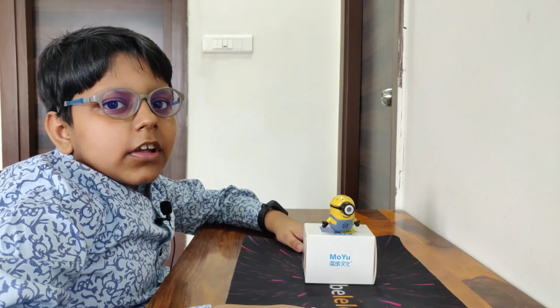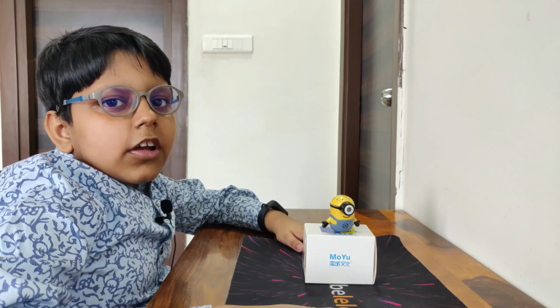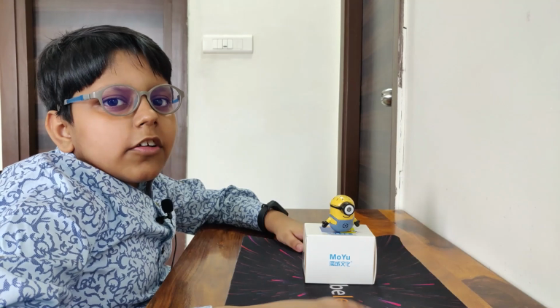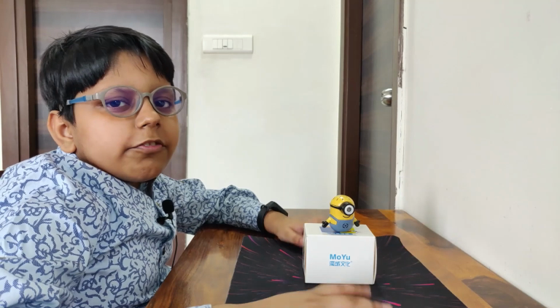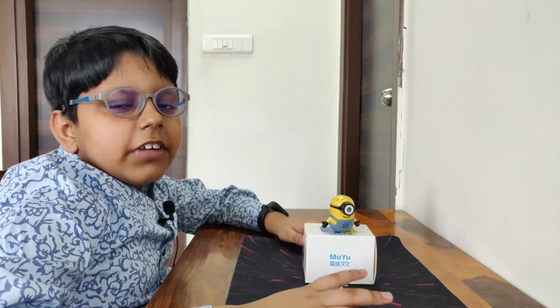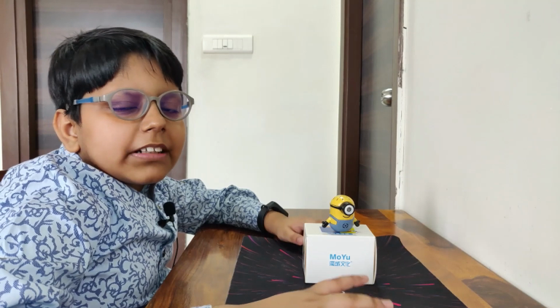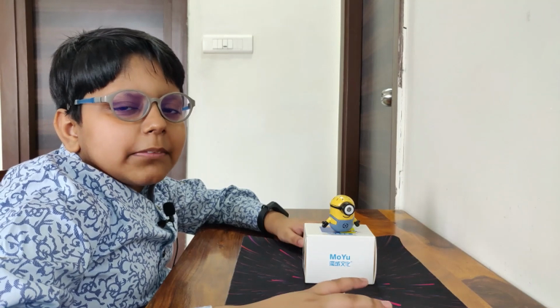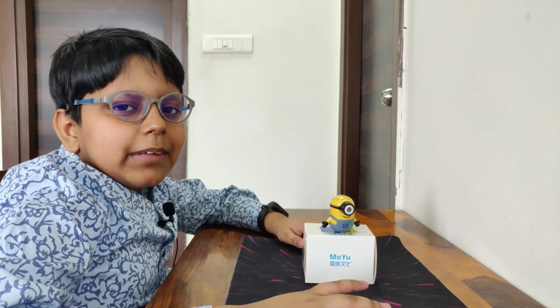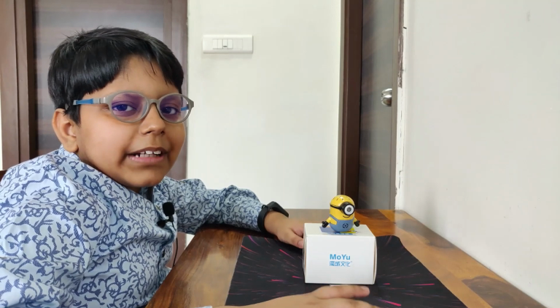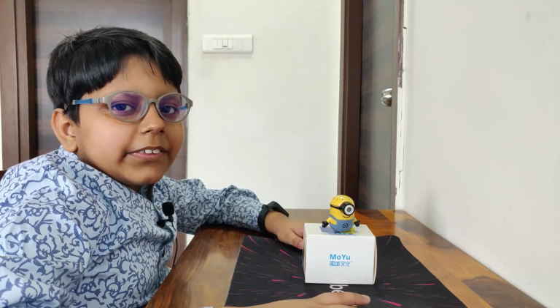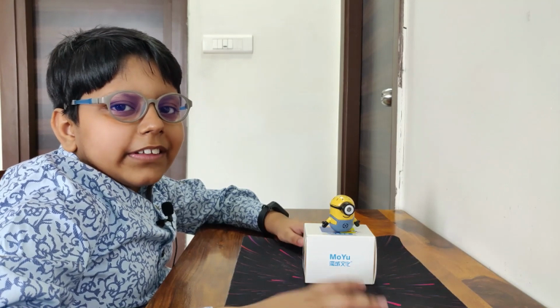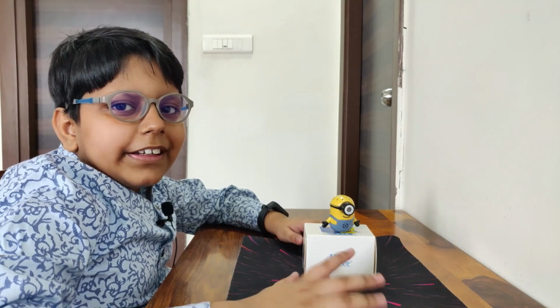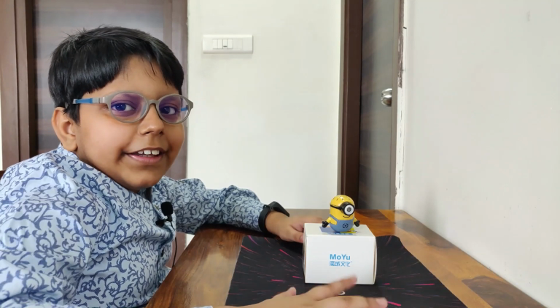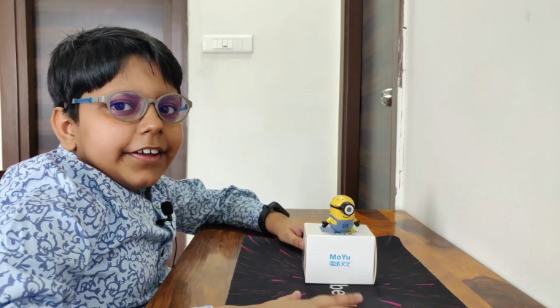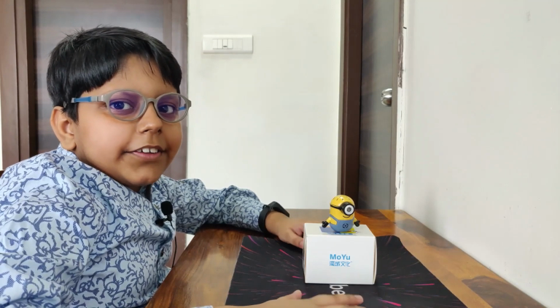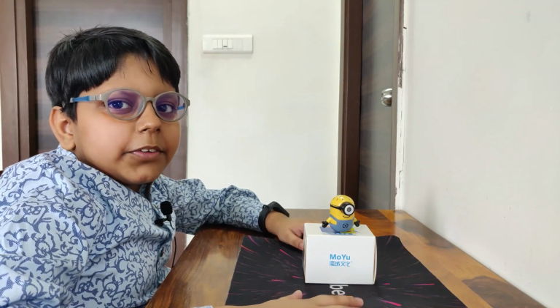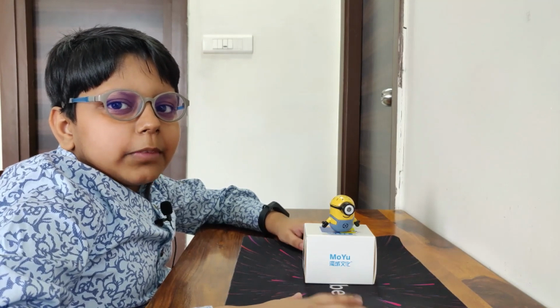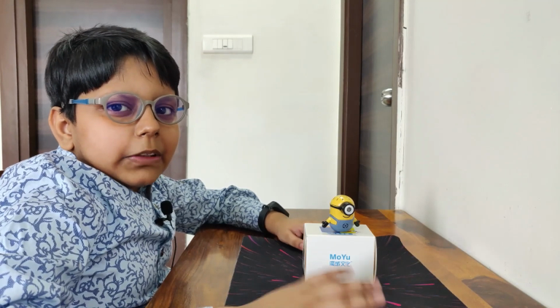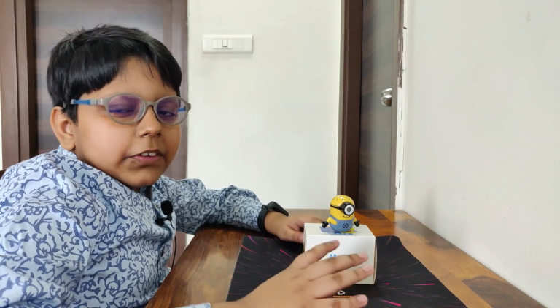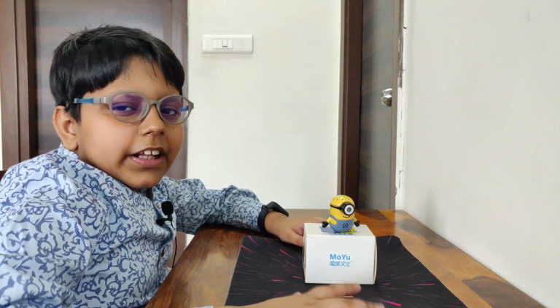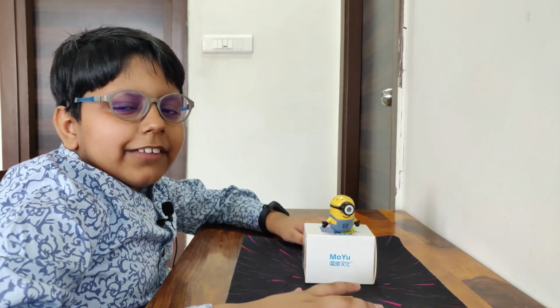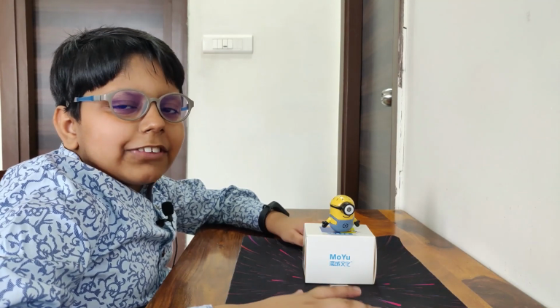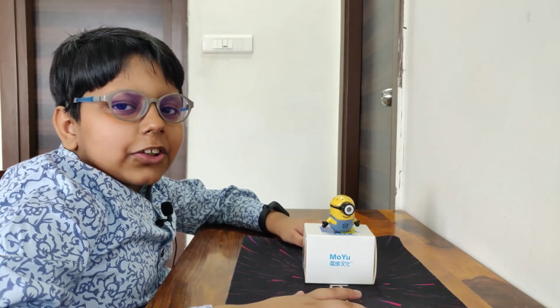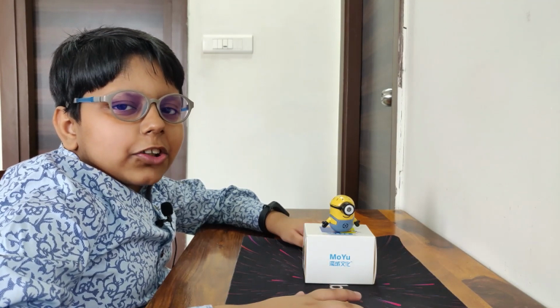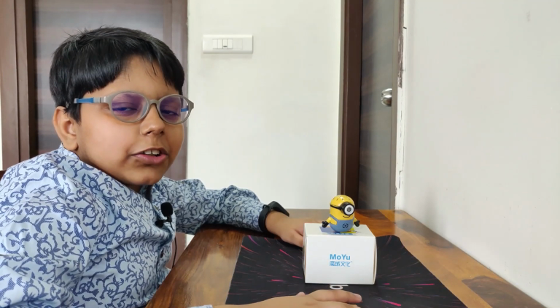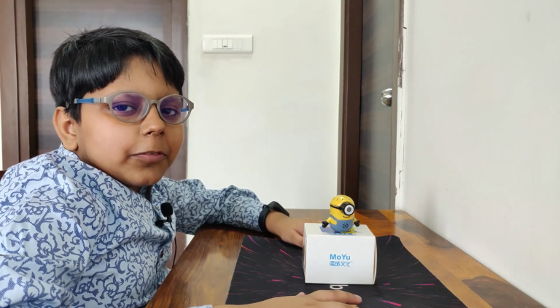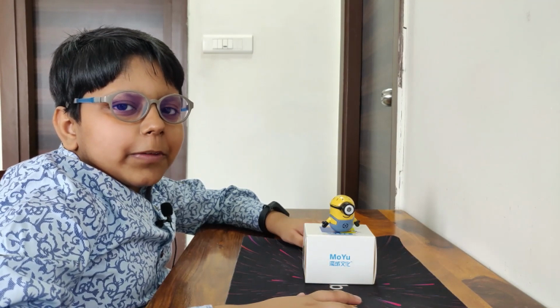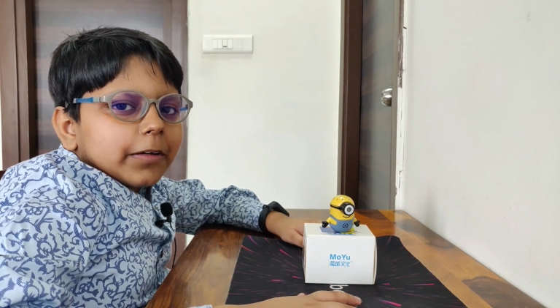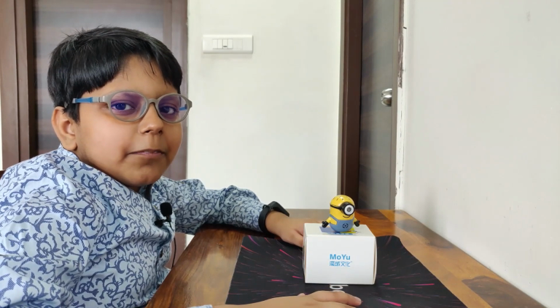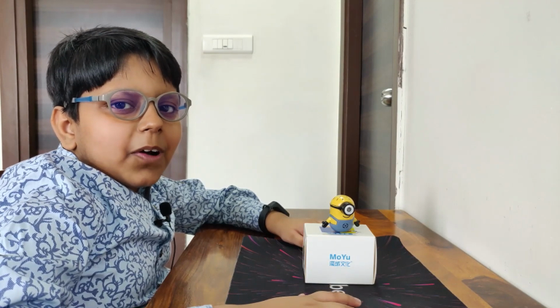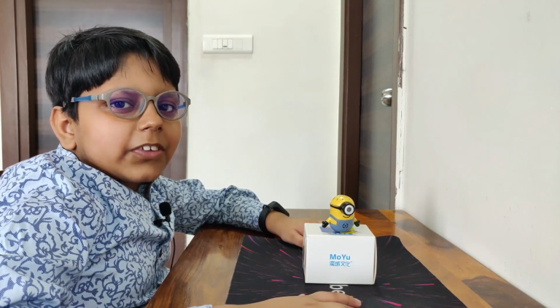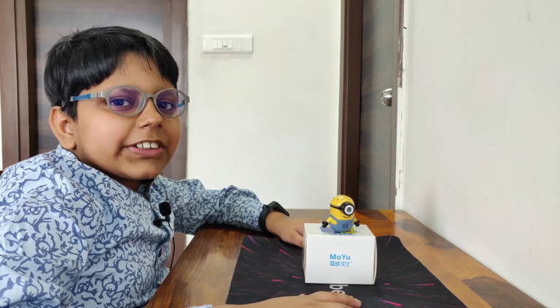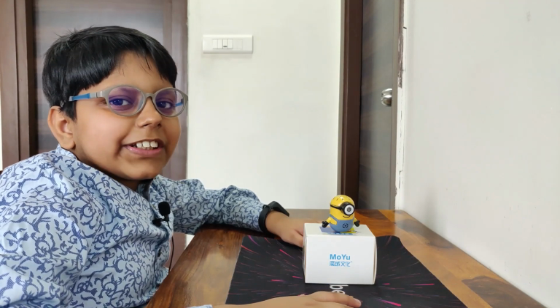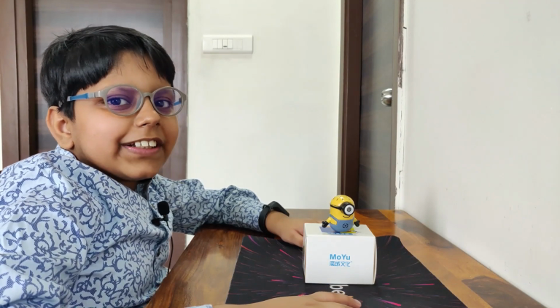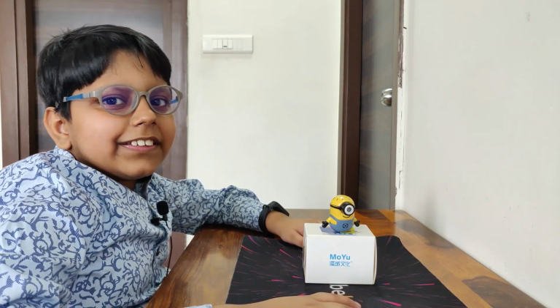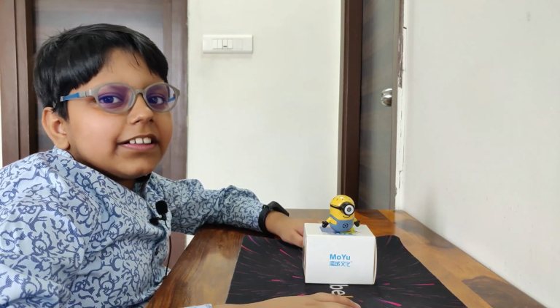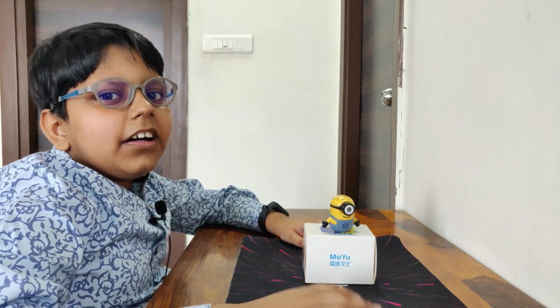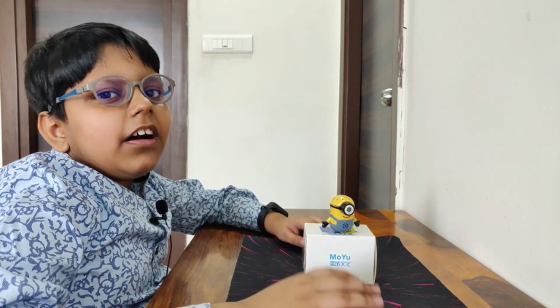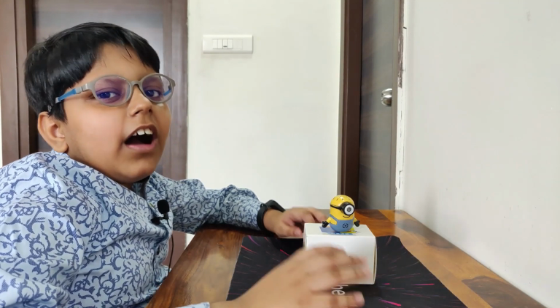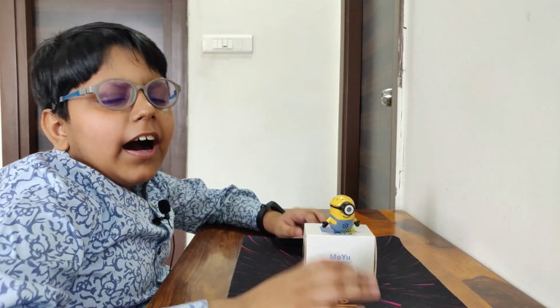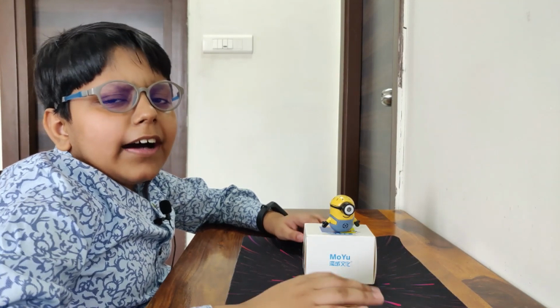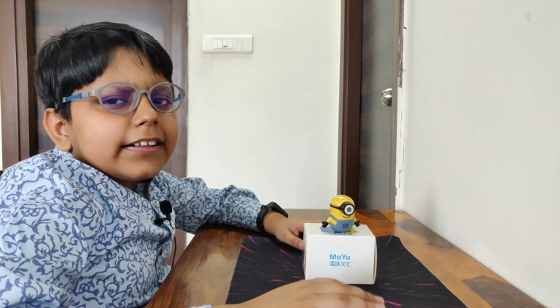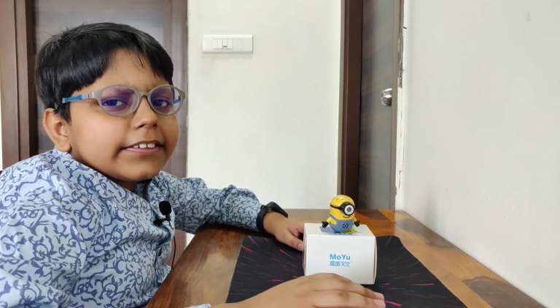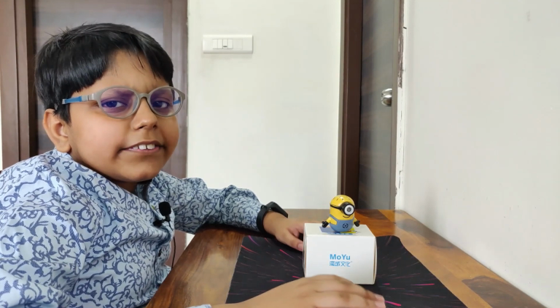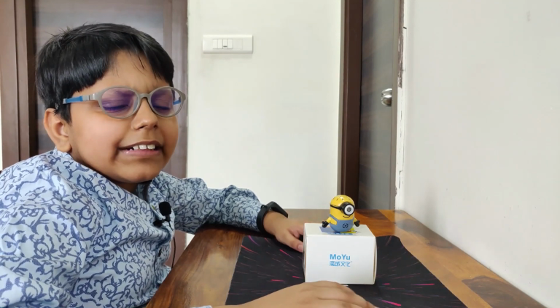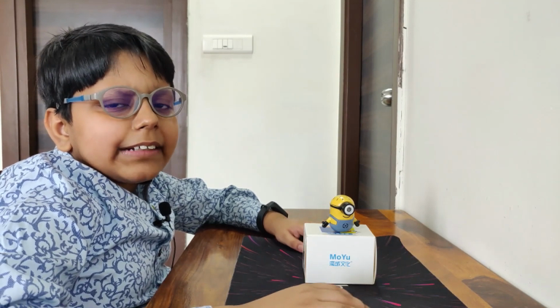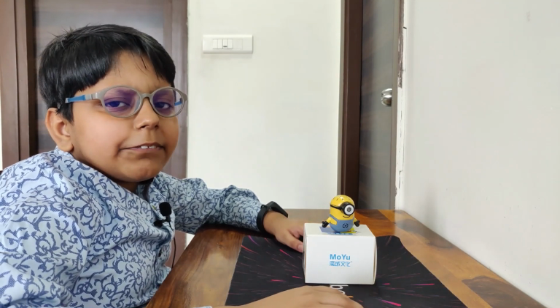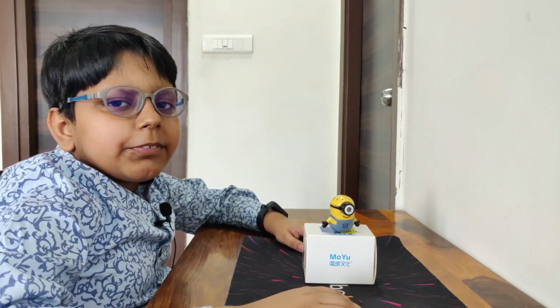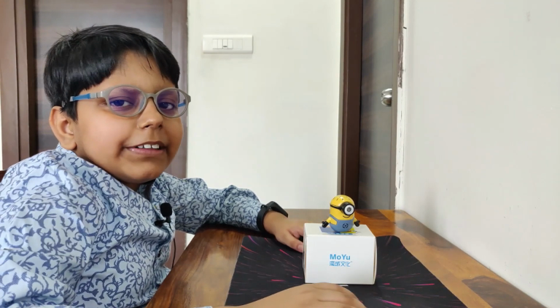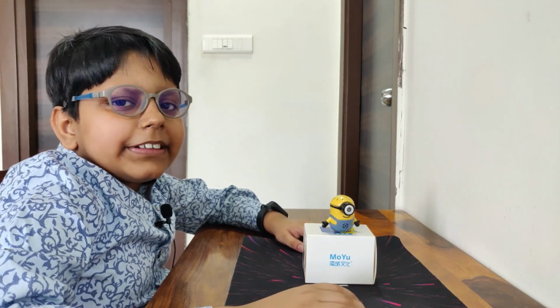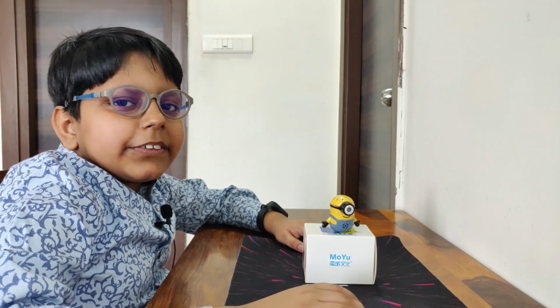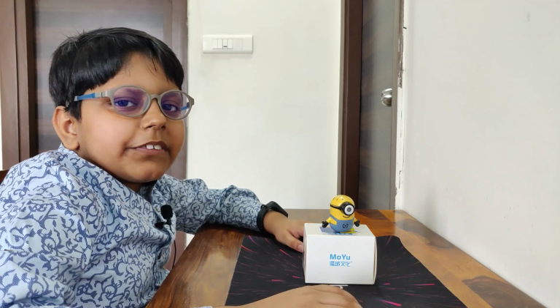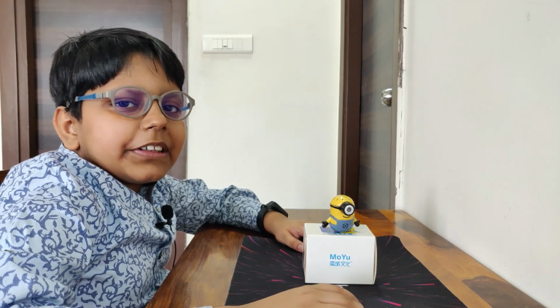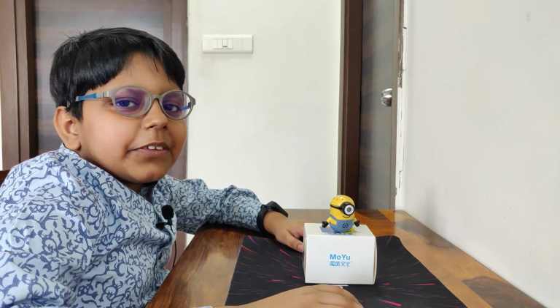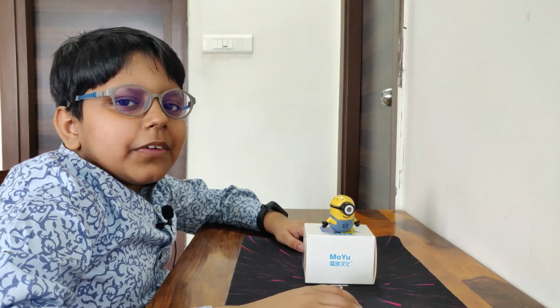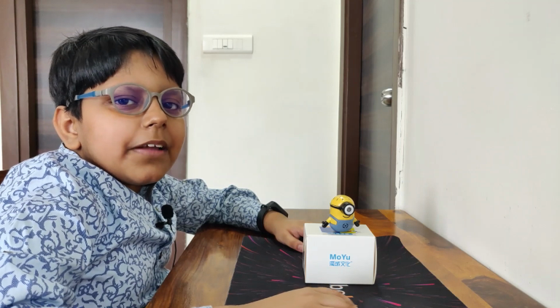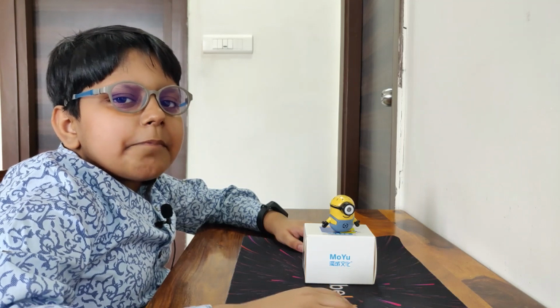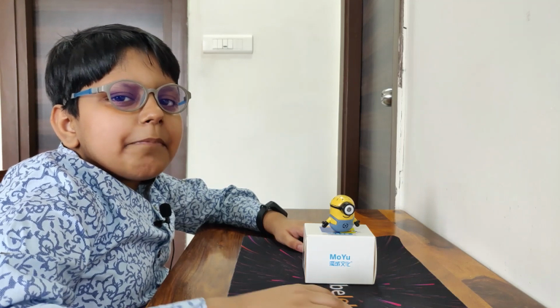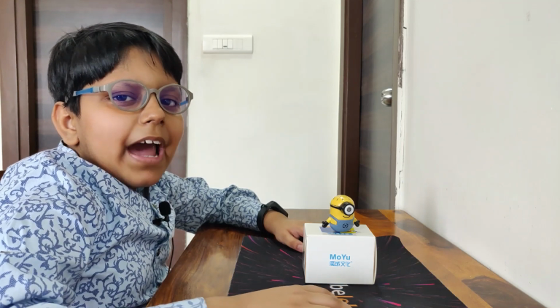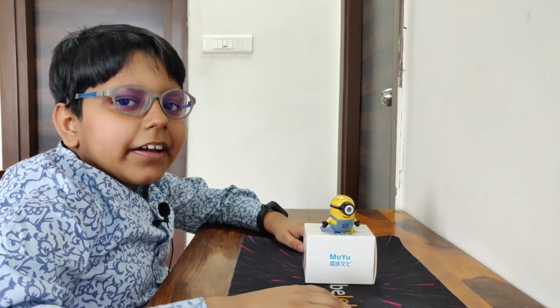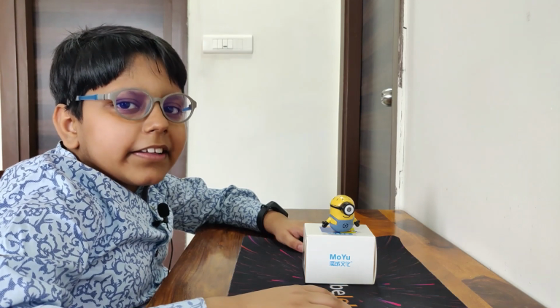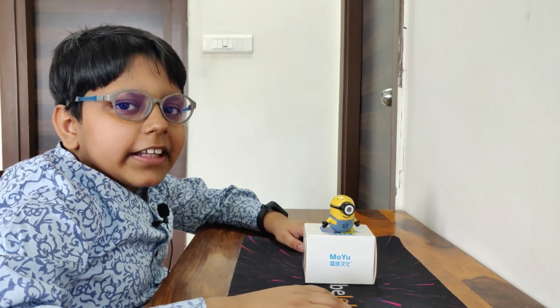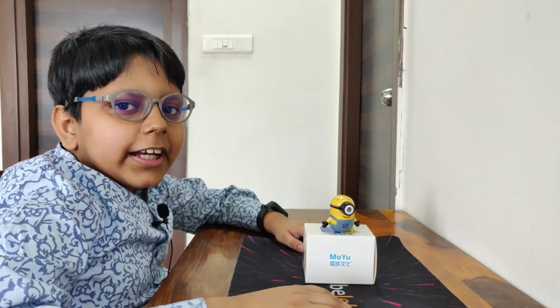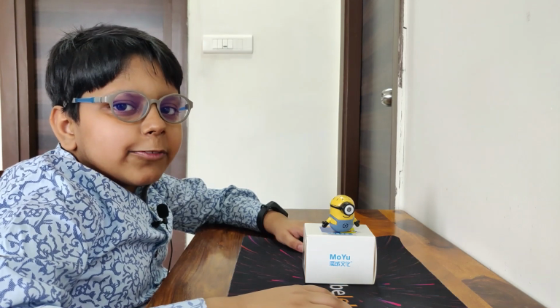Welcome back. Today we're going to be unboxing the RS3M 2021 MagLev.